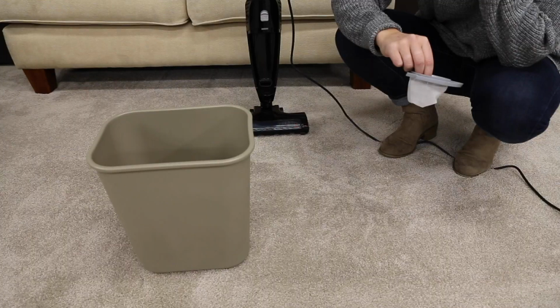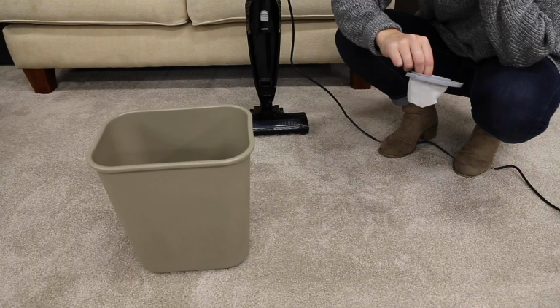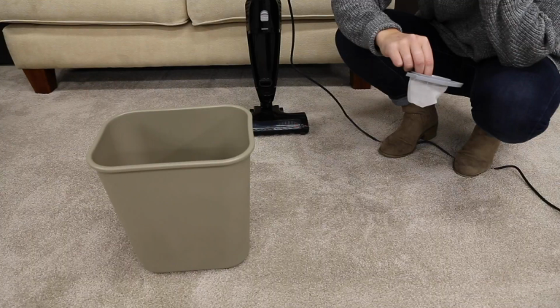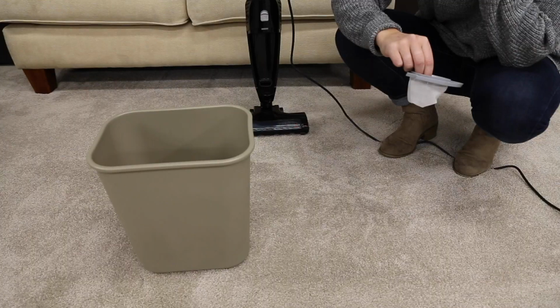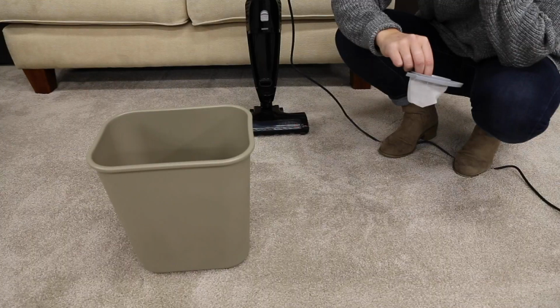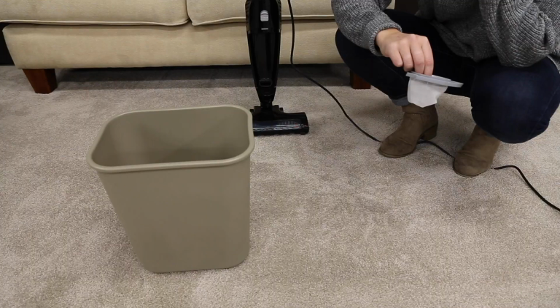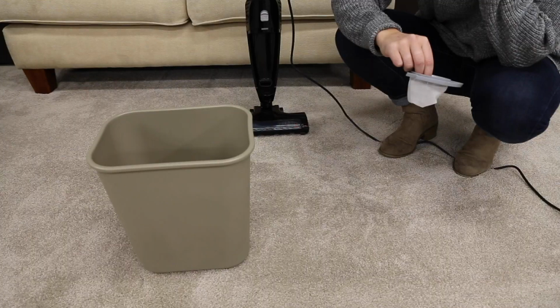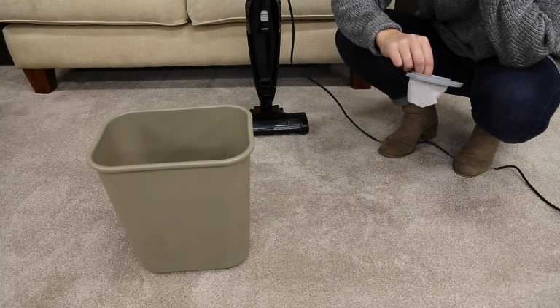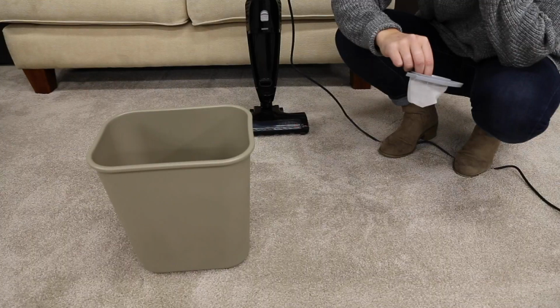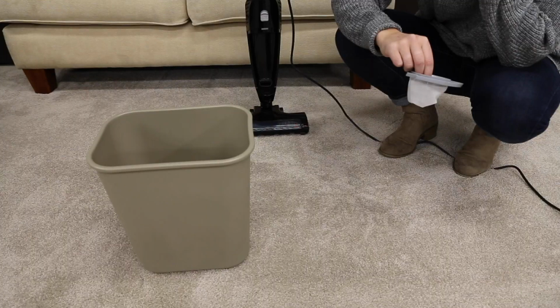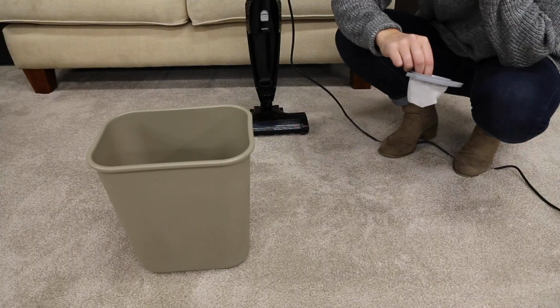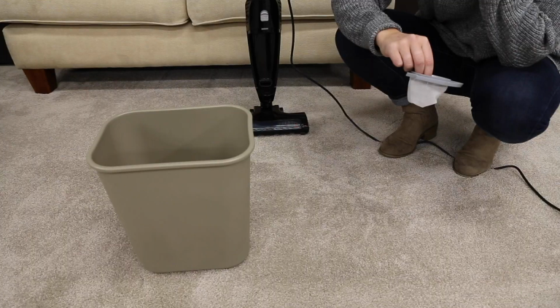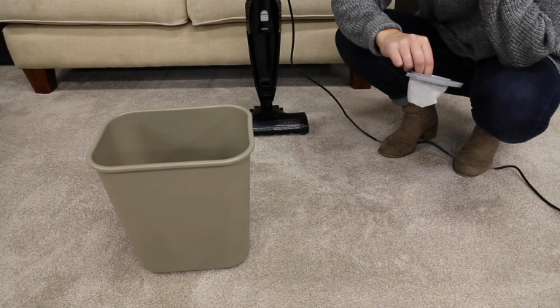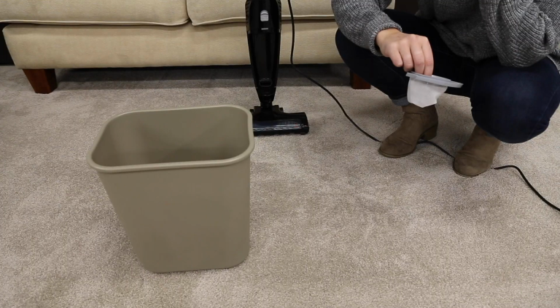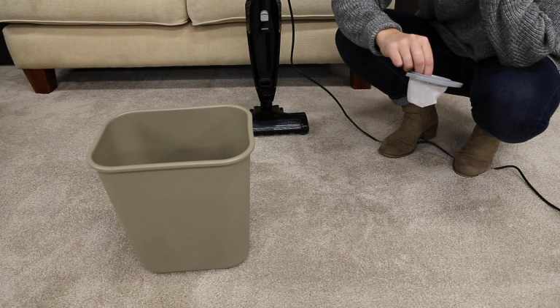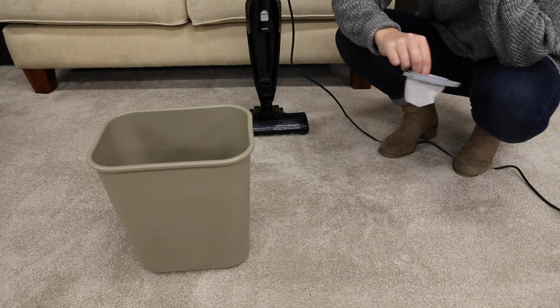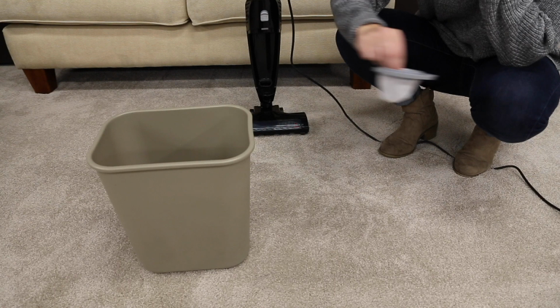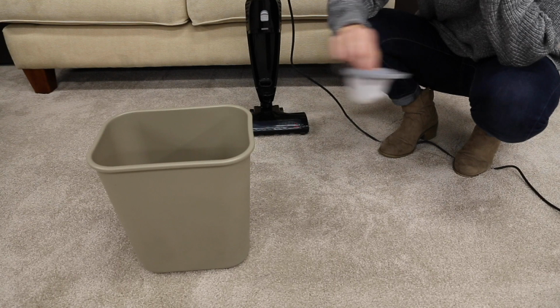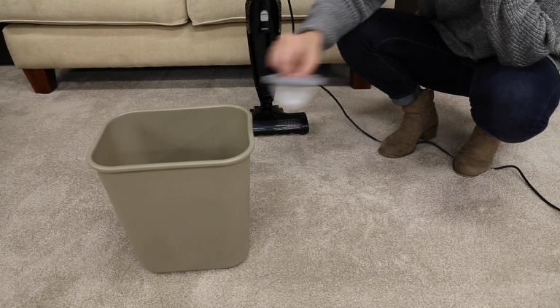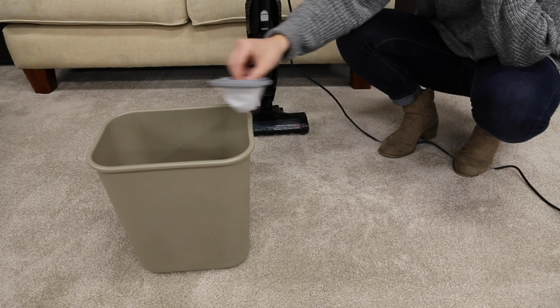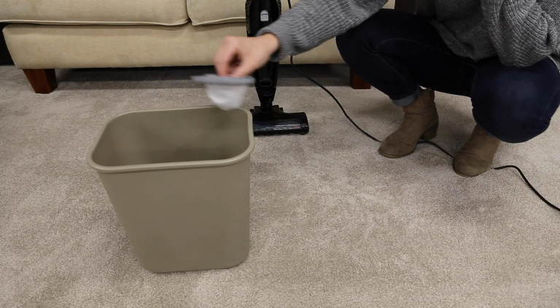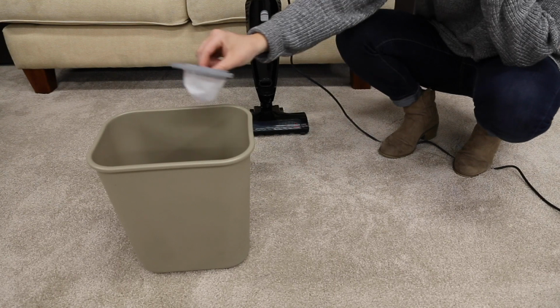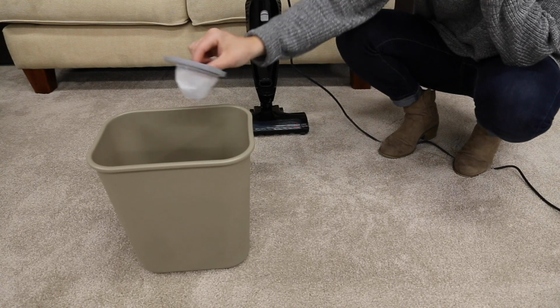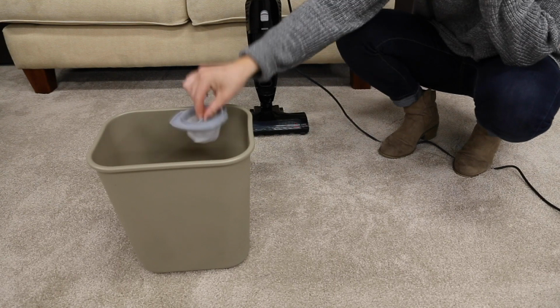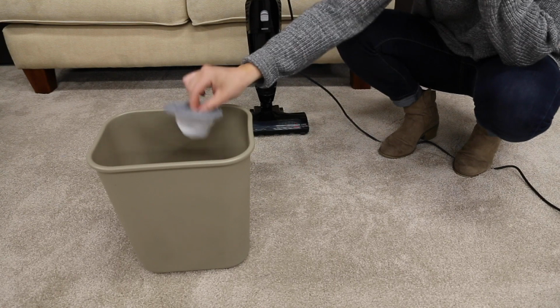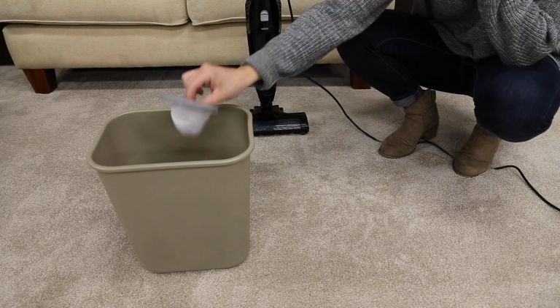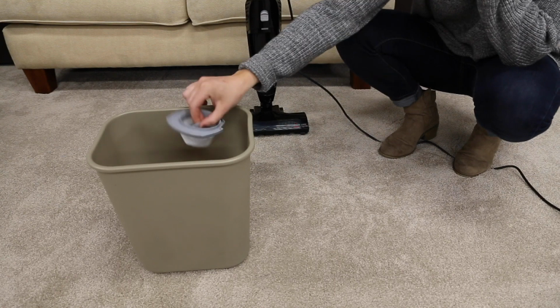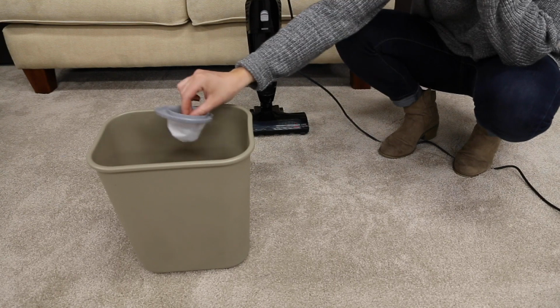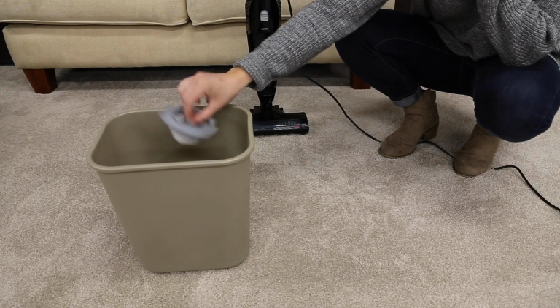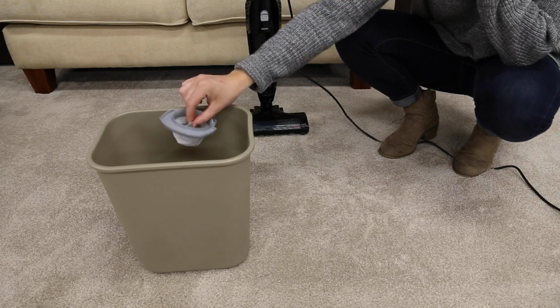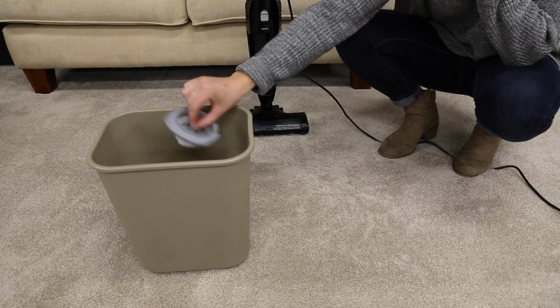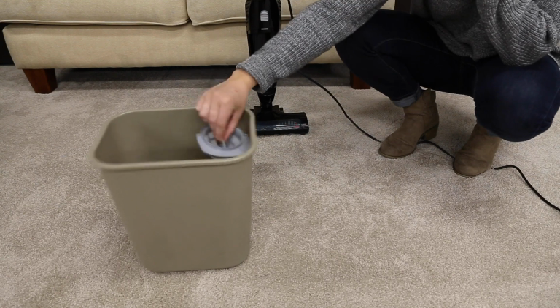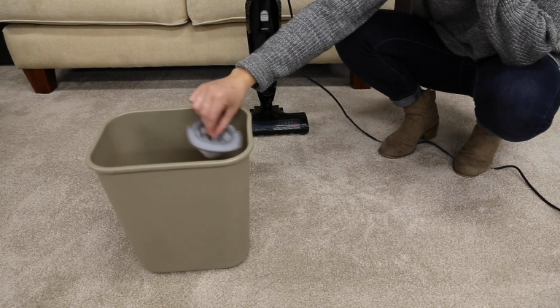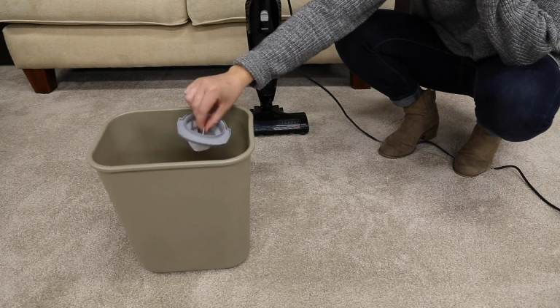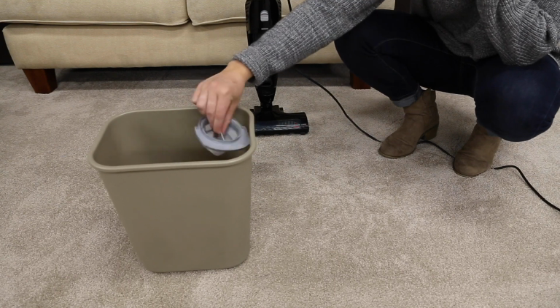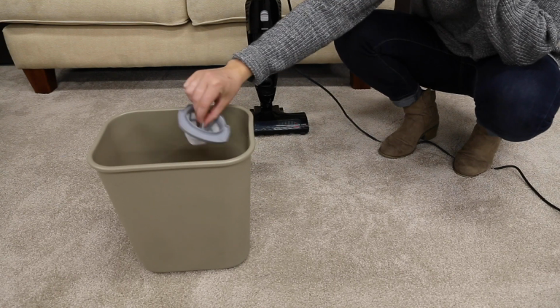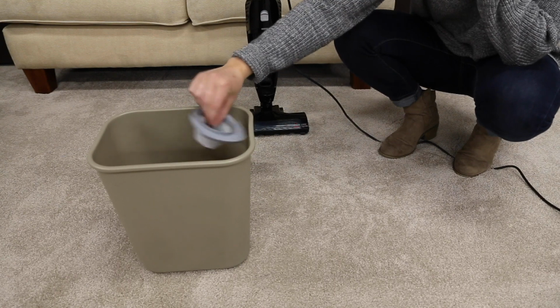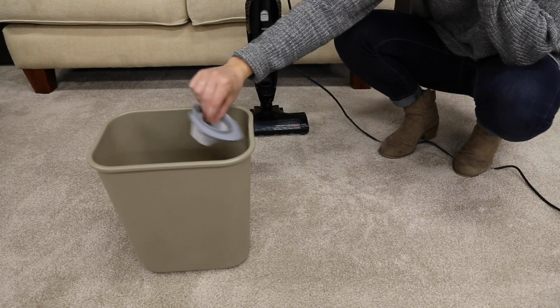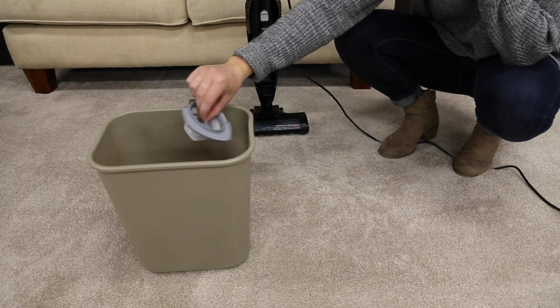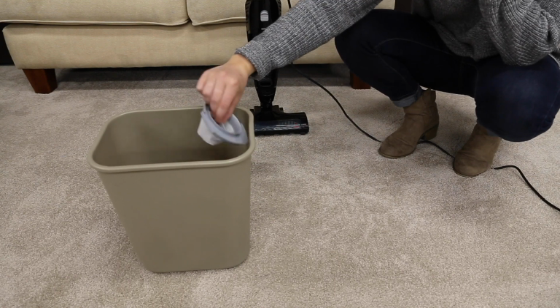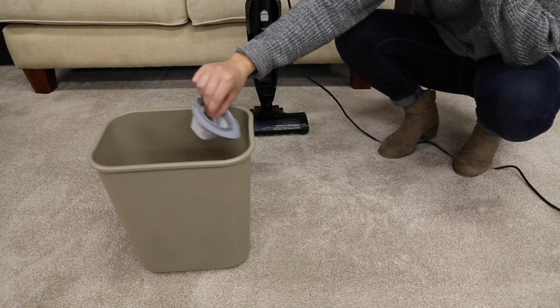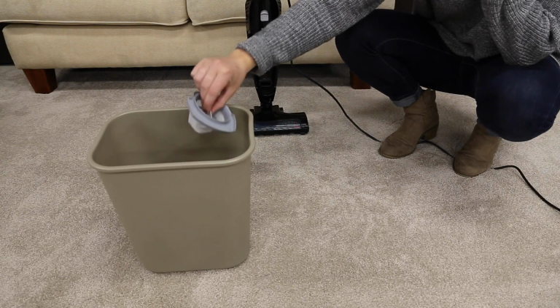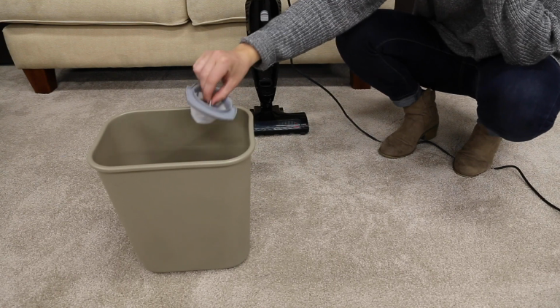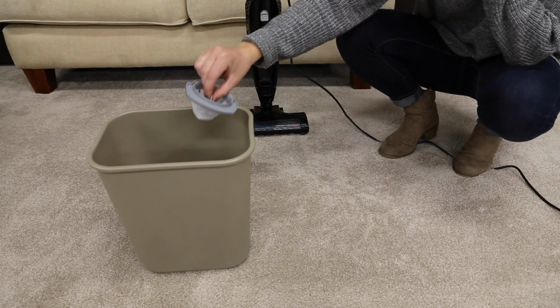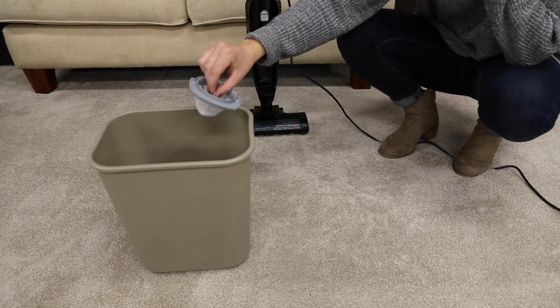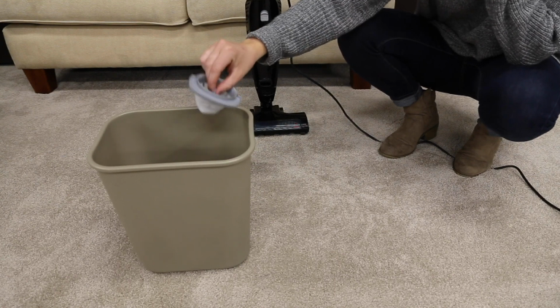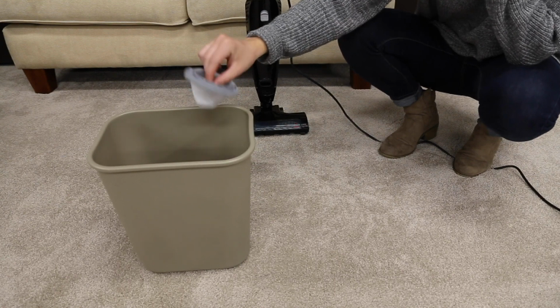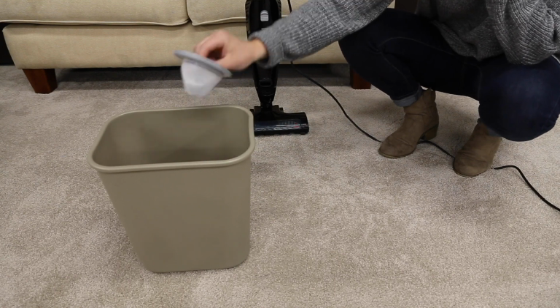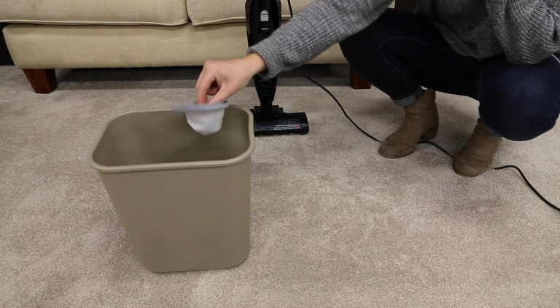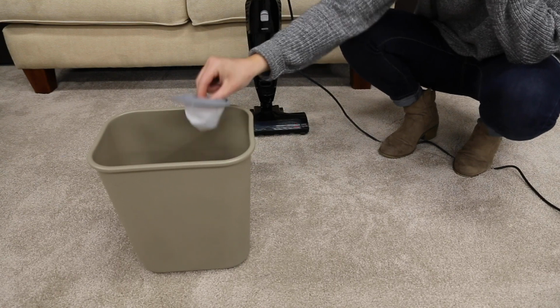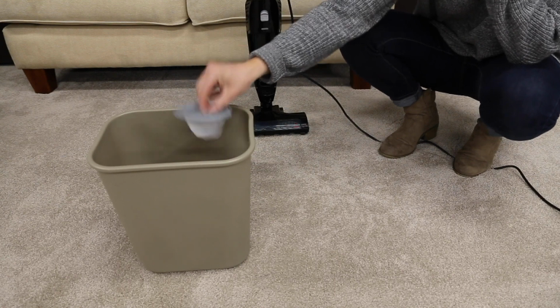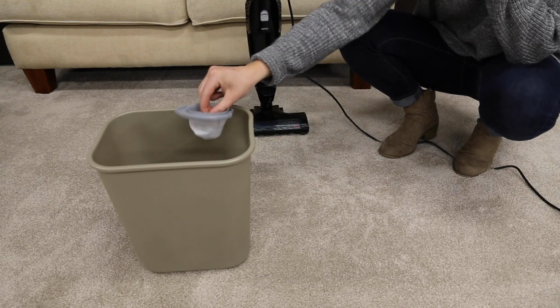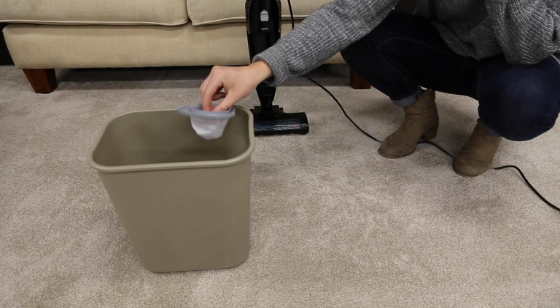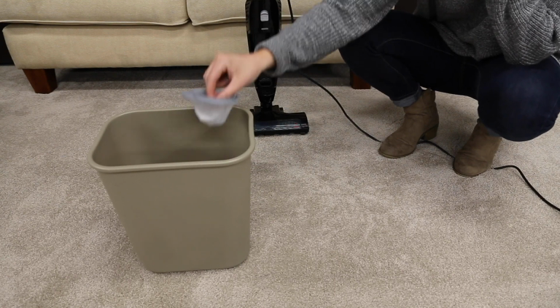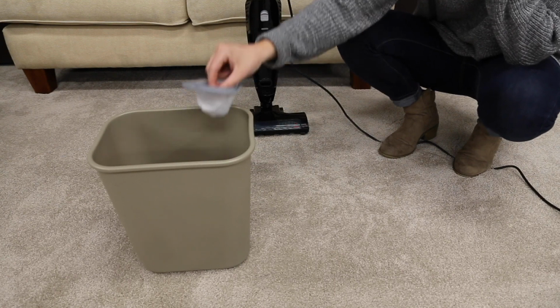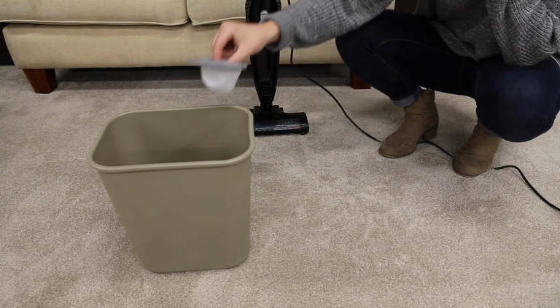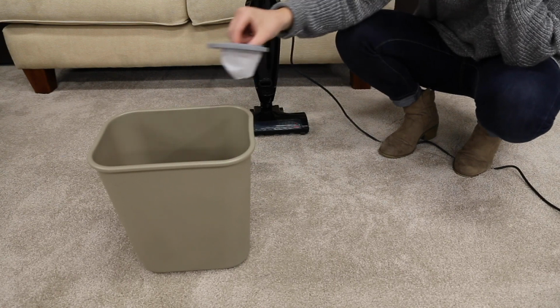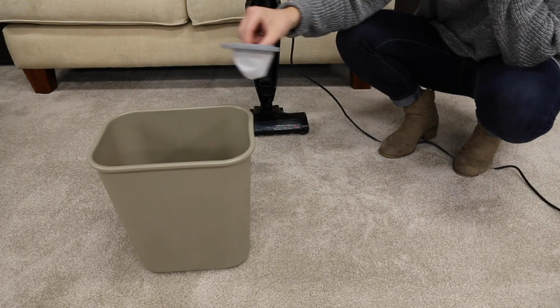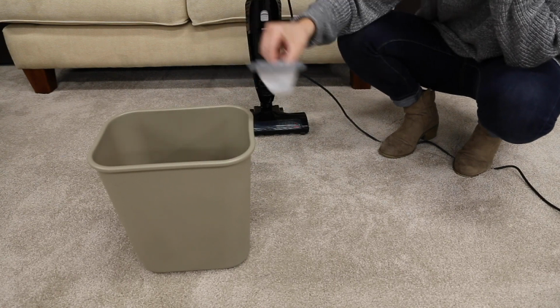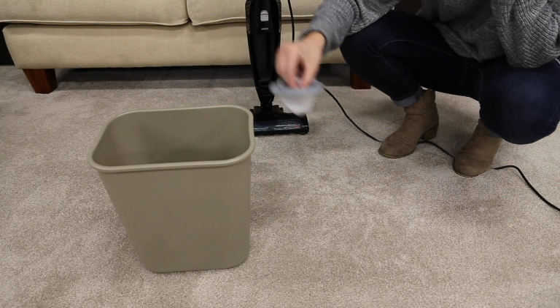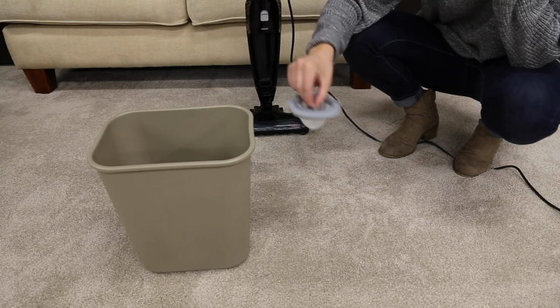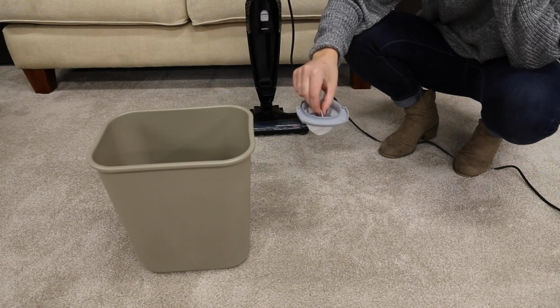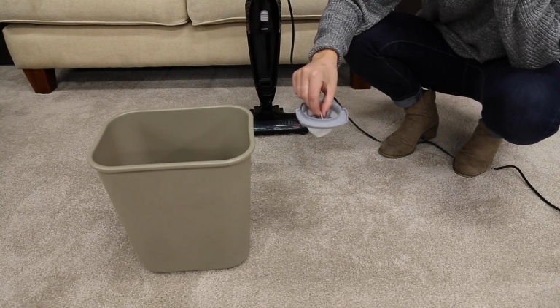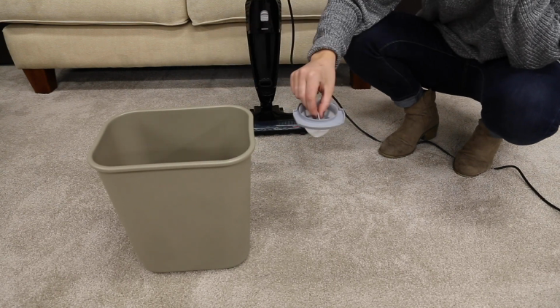With the filter still removed, shake it over a trash bin. Gently tap the filter against the bin until all debris is gone.